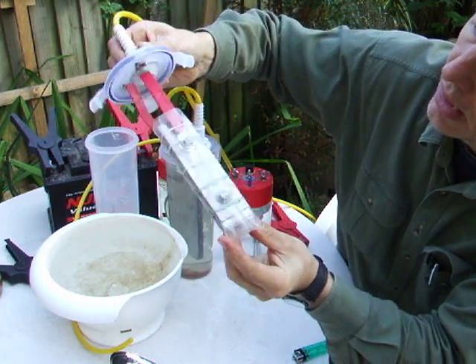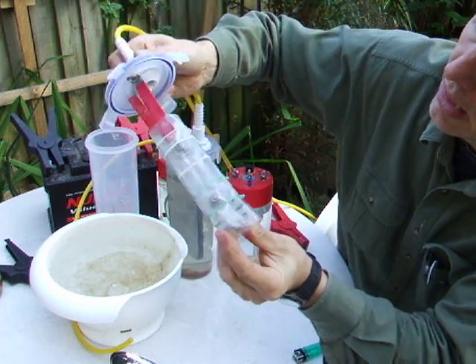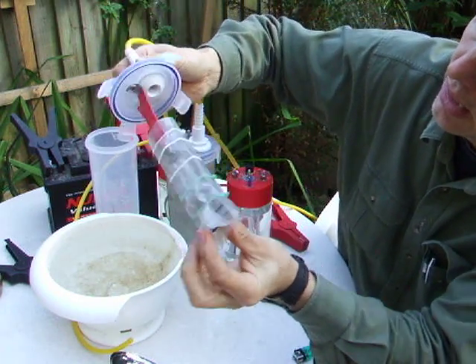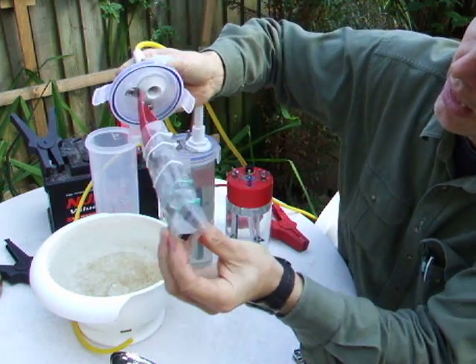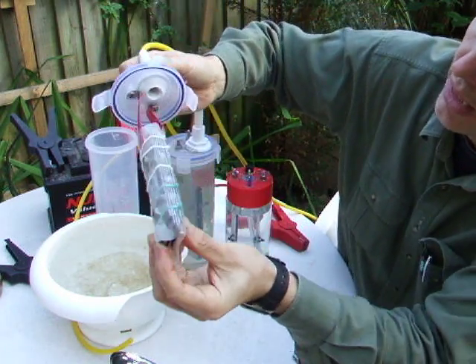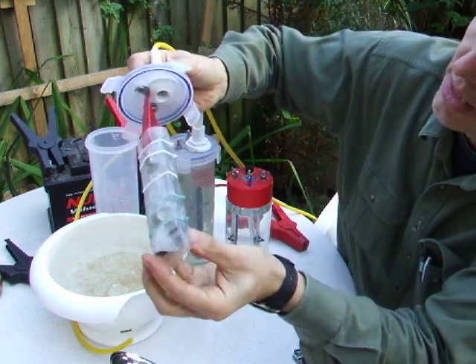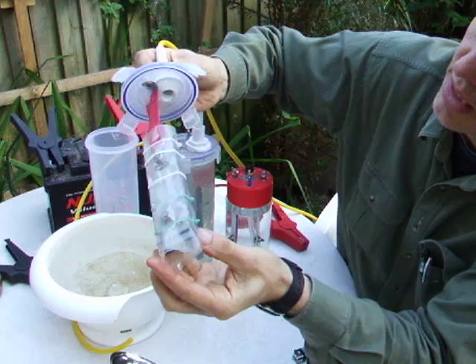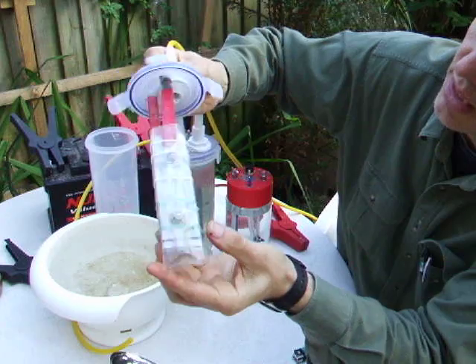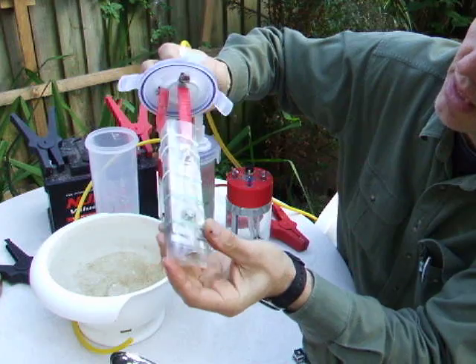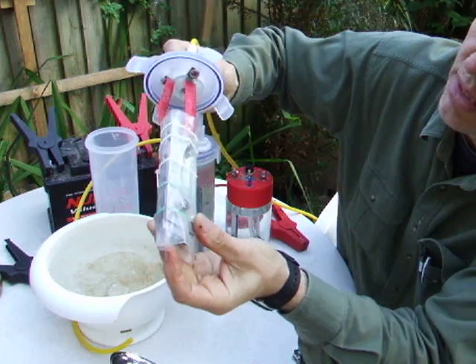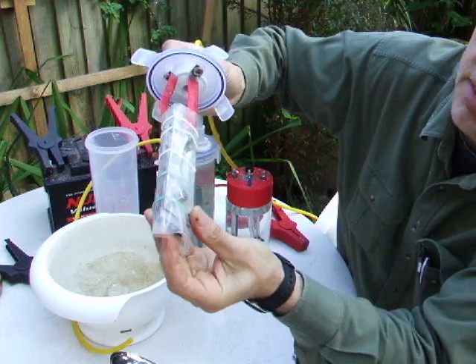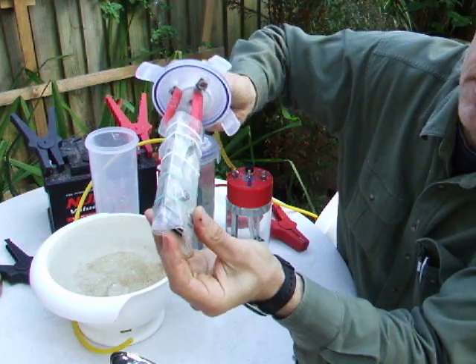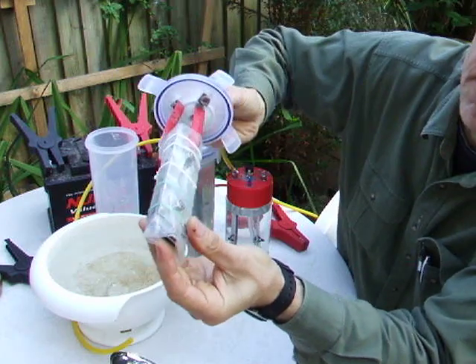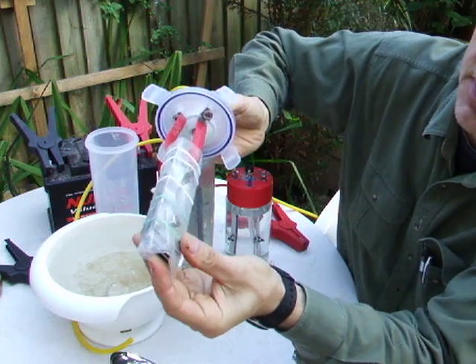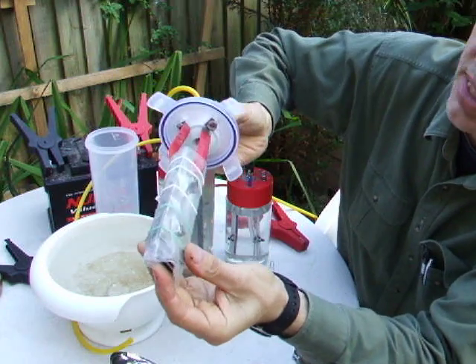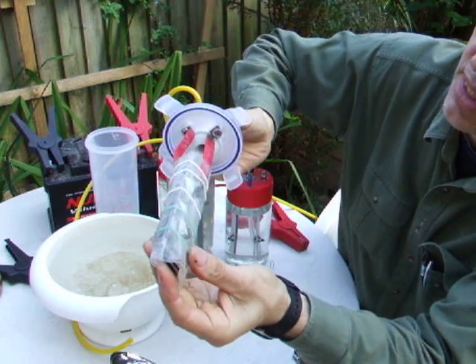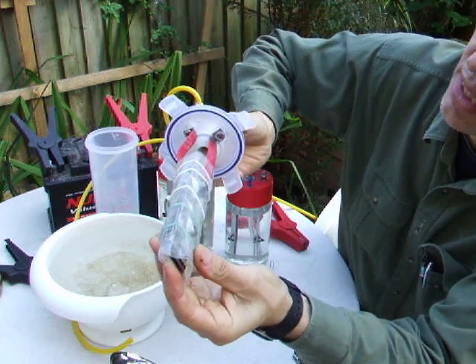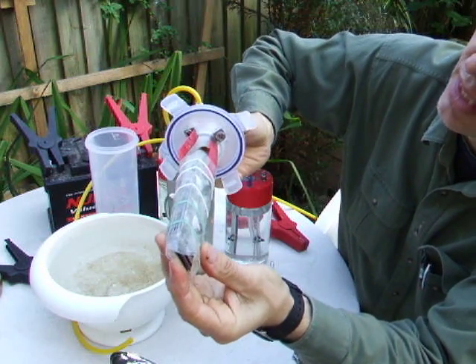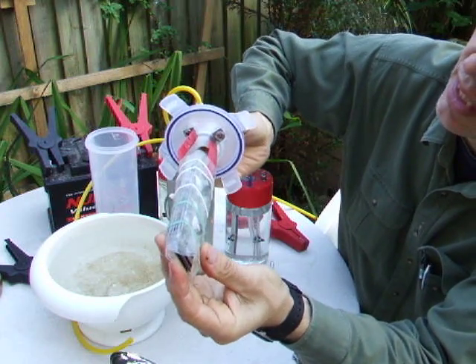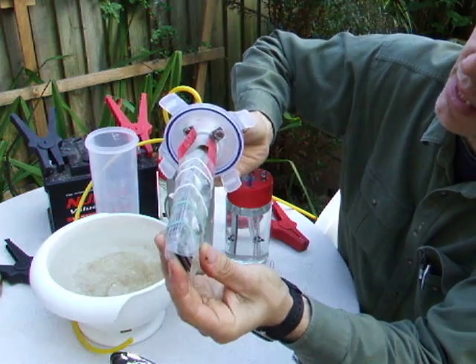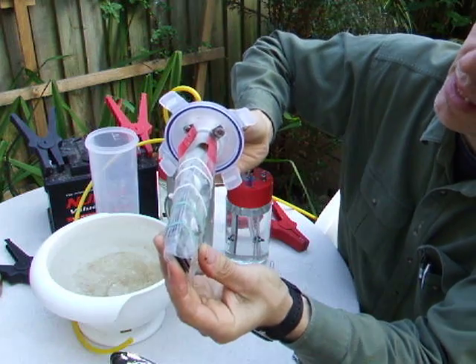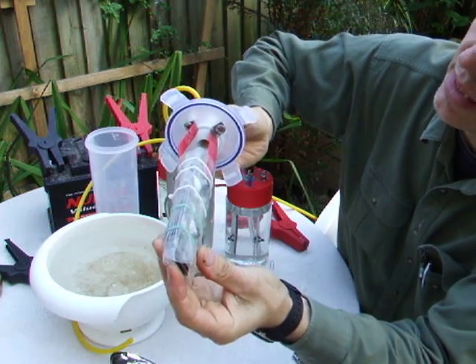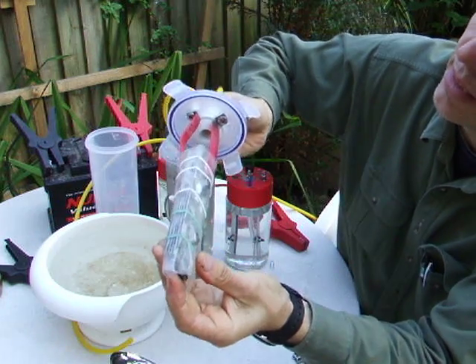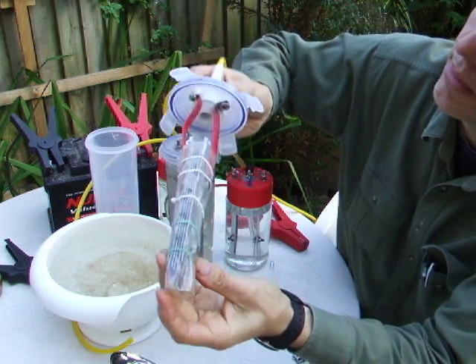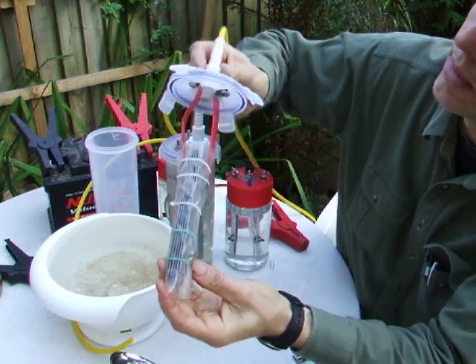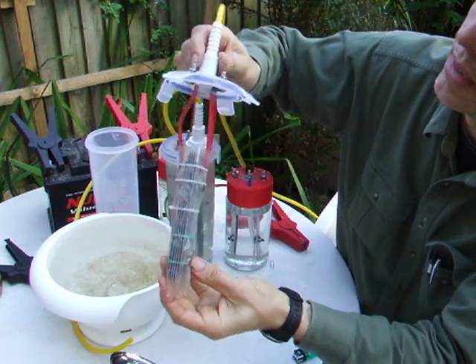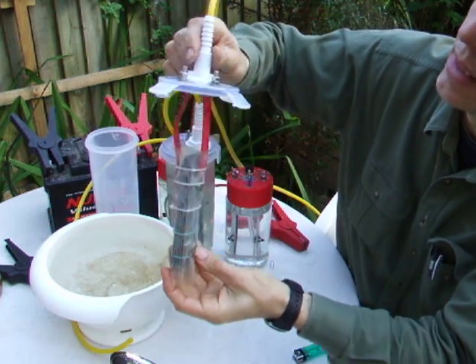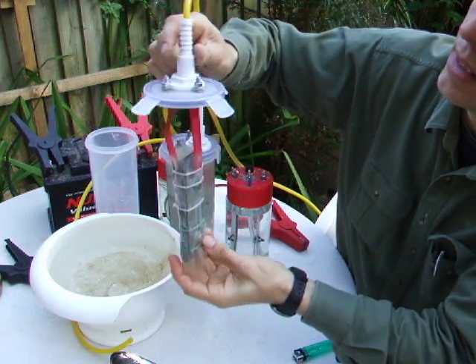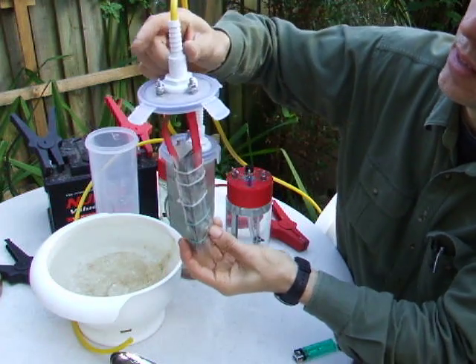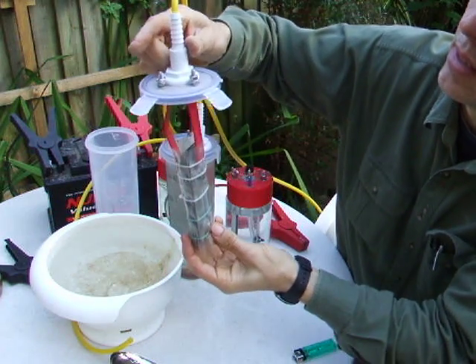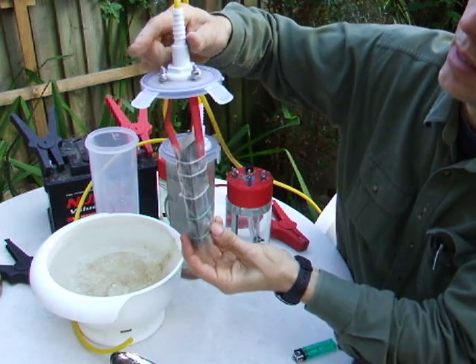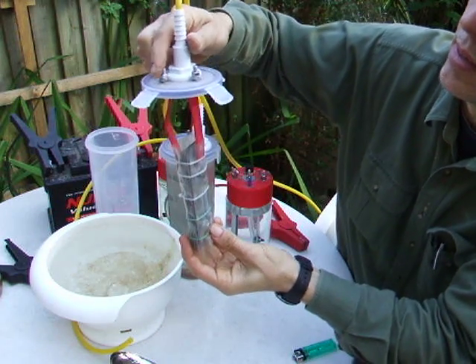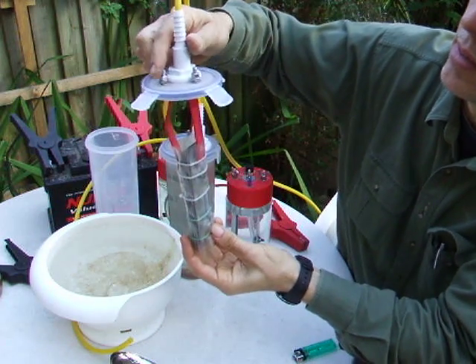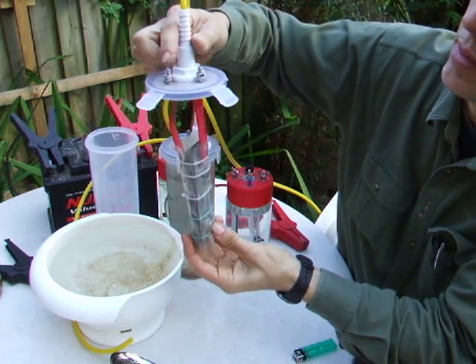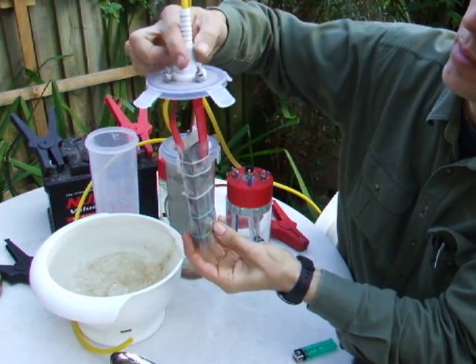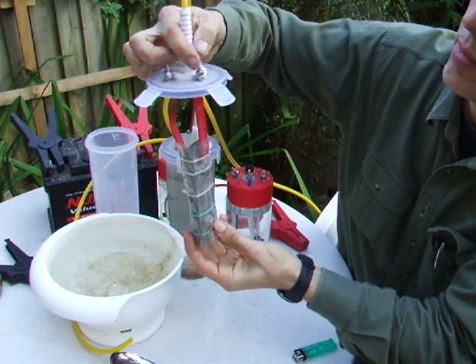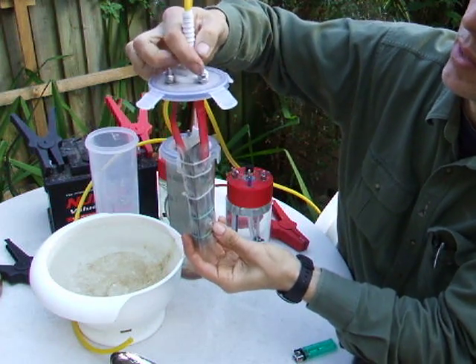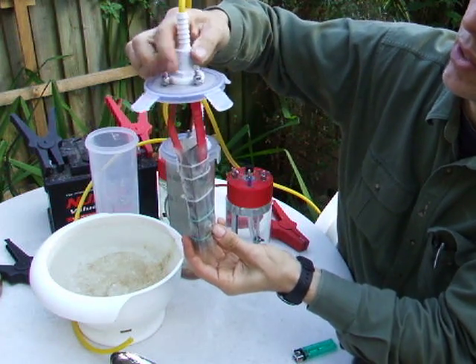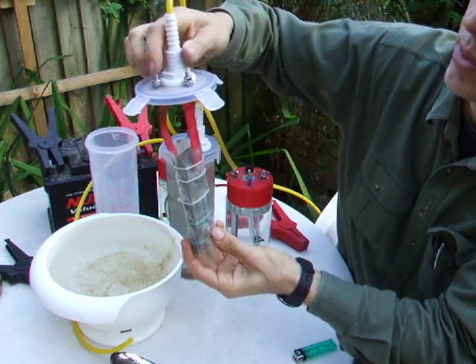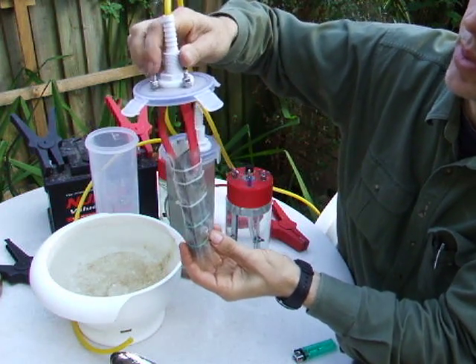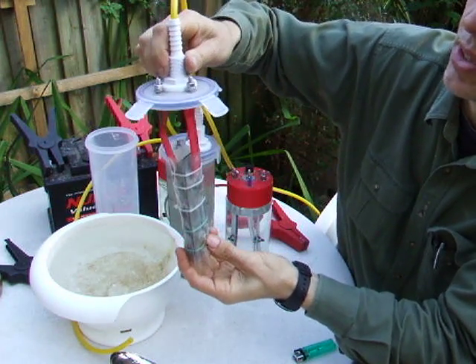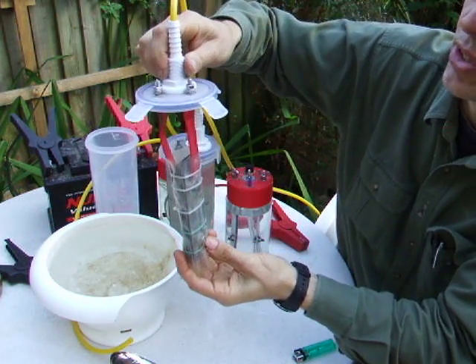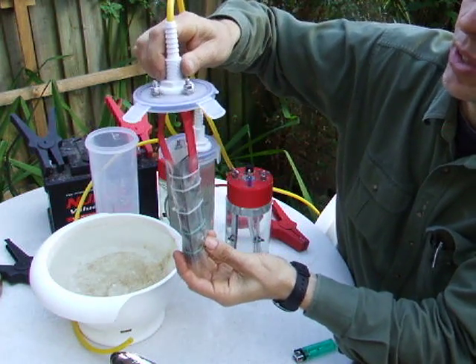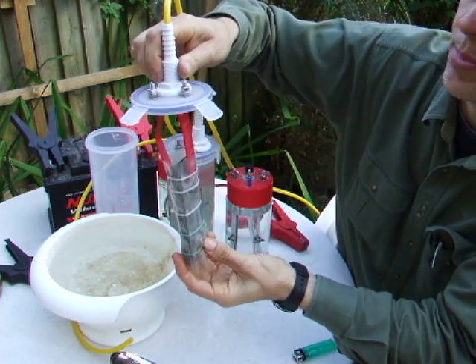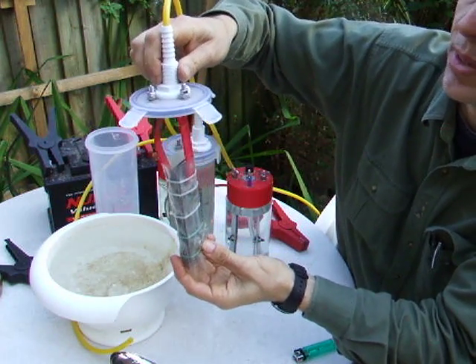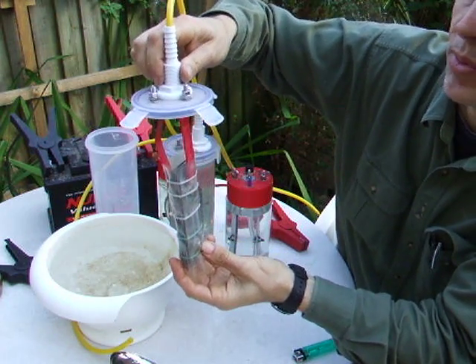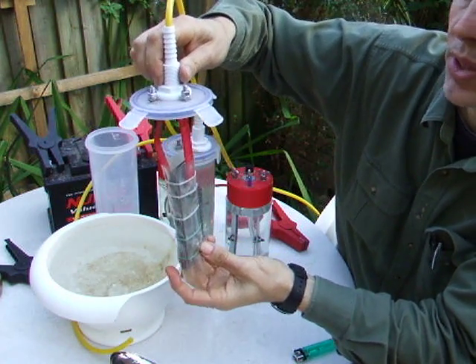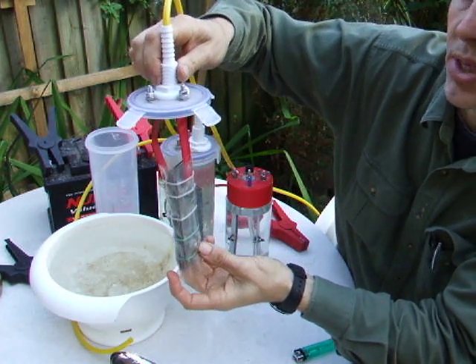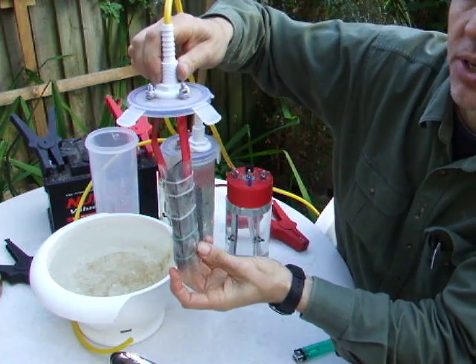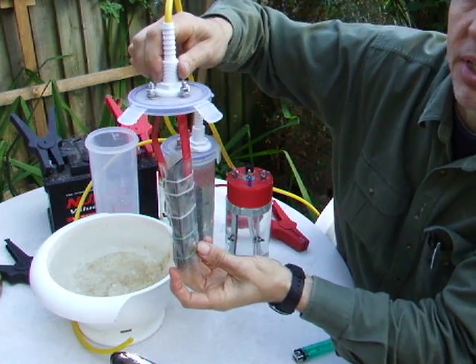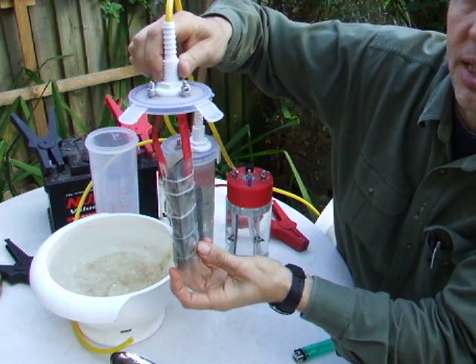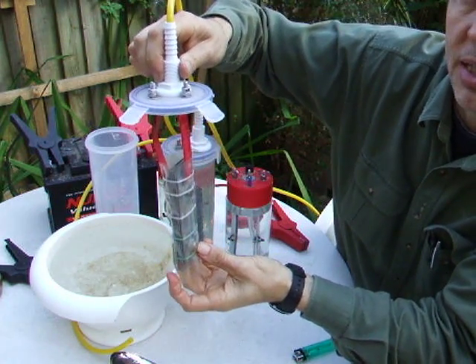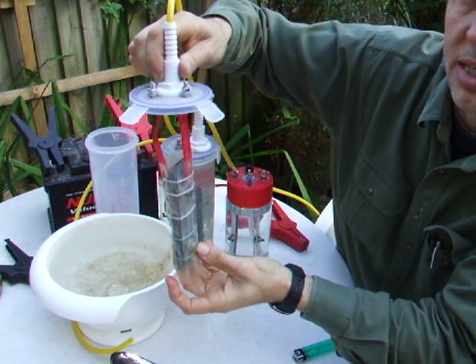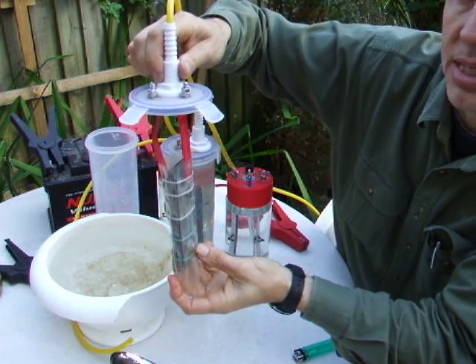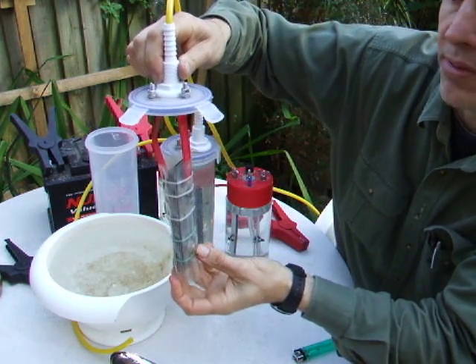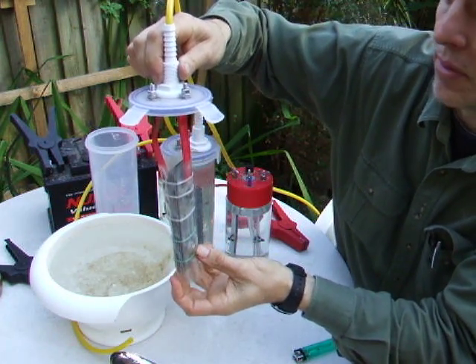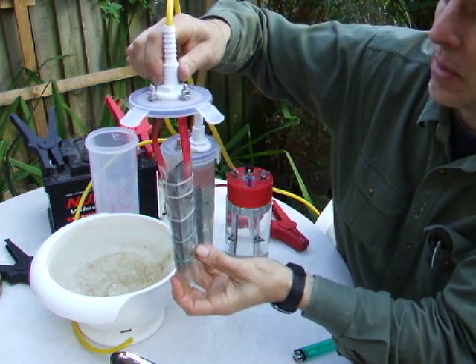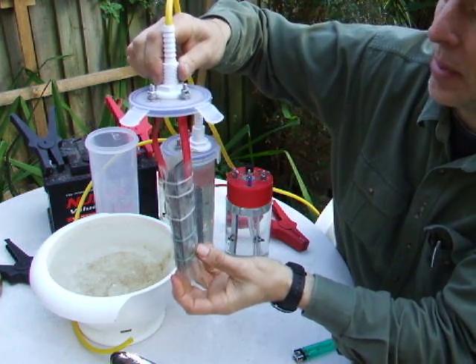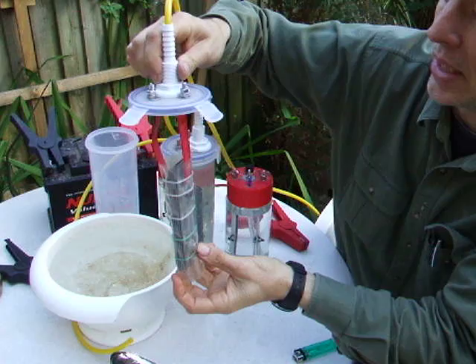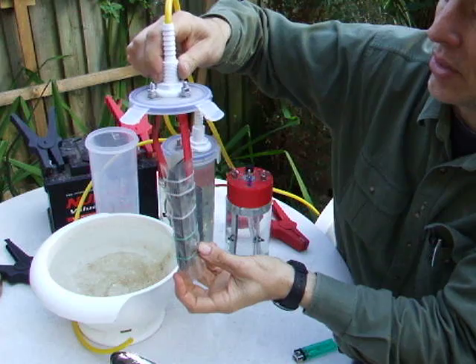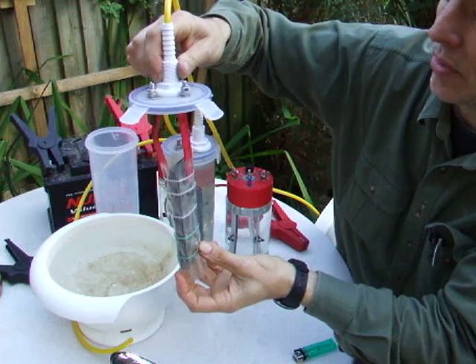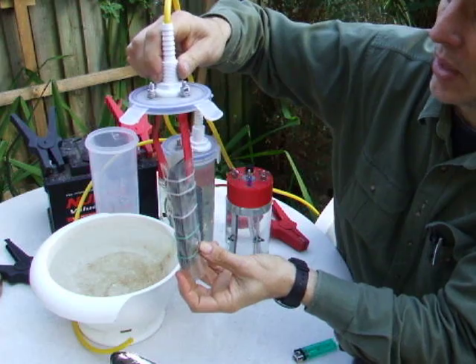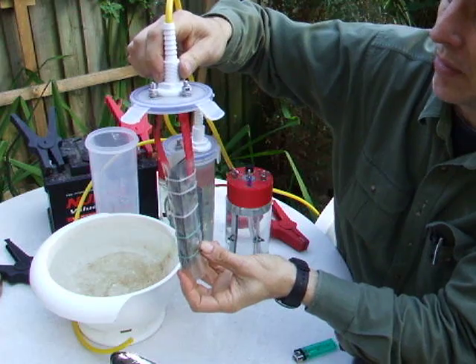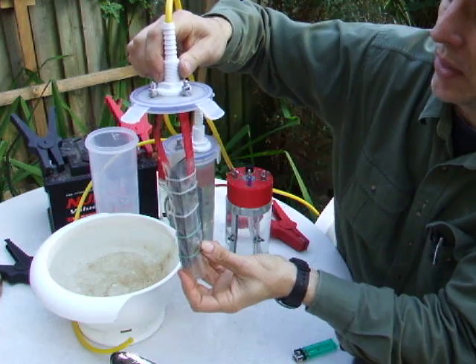It's fixed with the lid like that, with terminals on top where you can connect the leads from the battery or whatever.